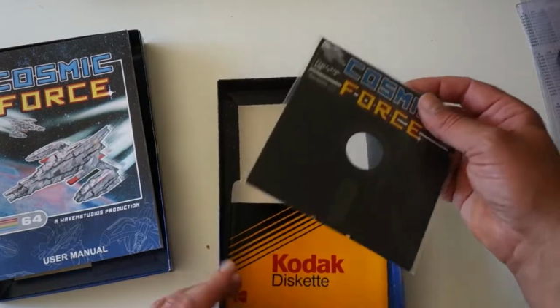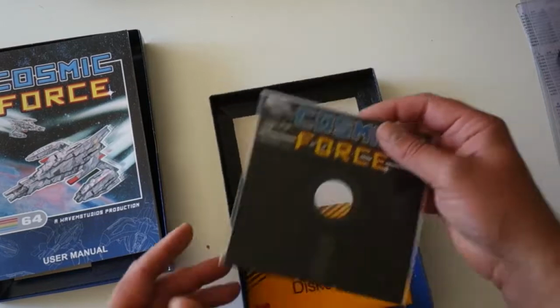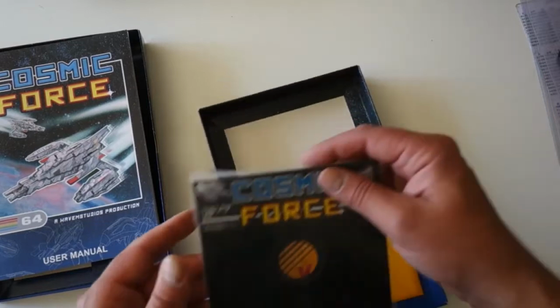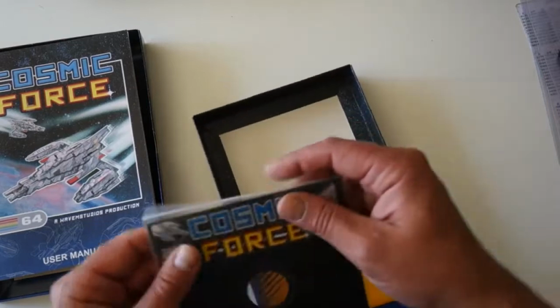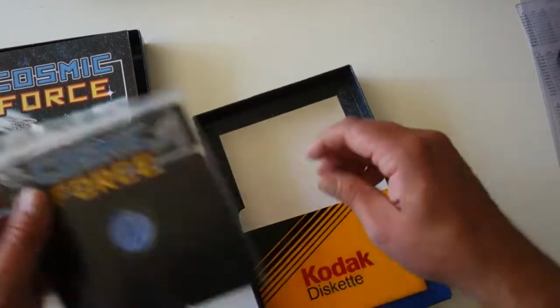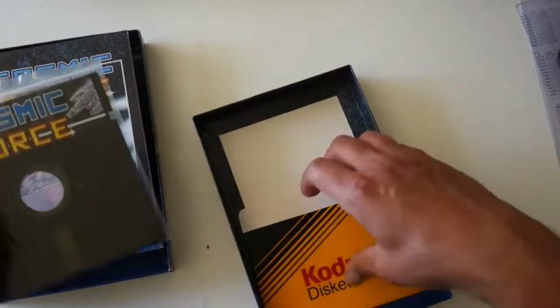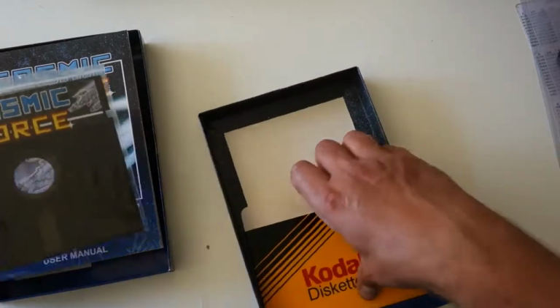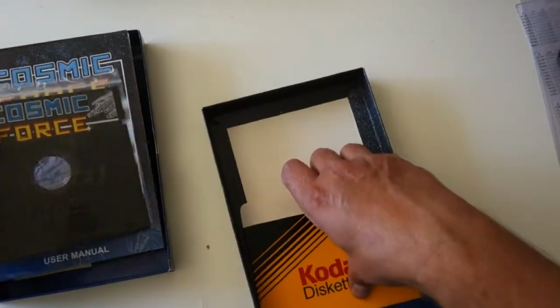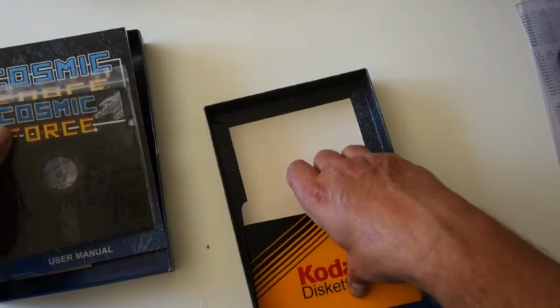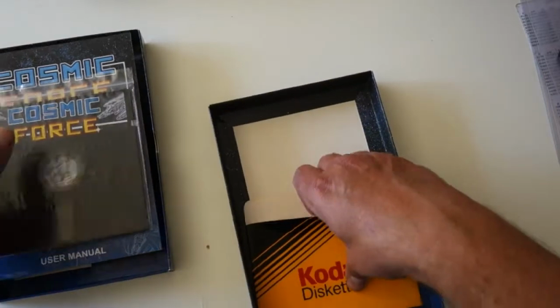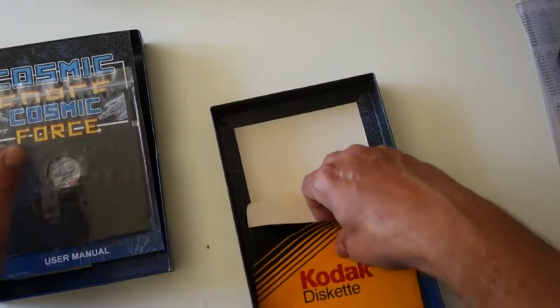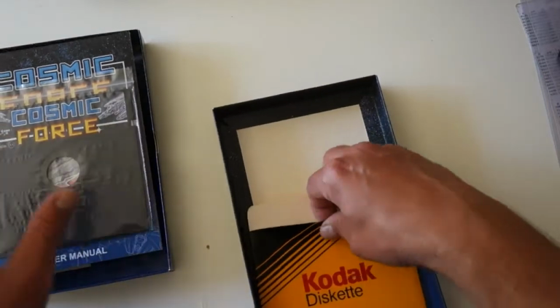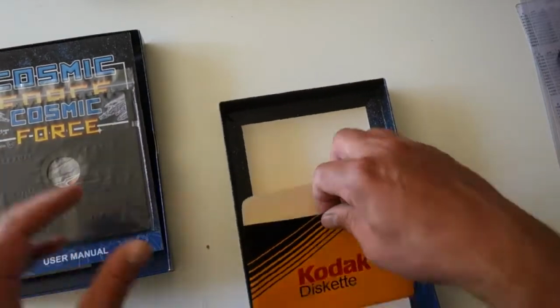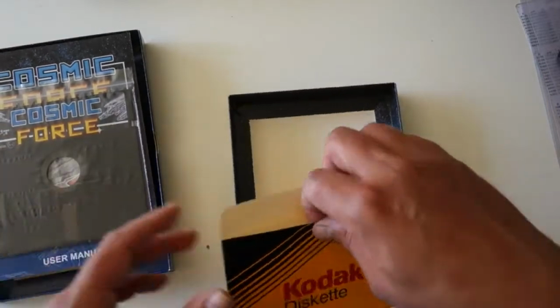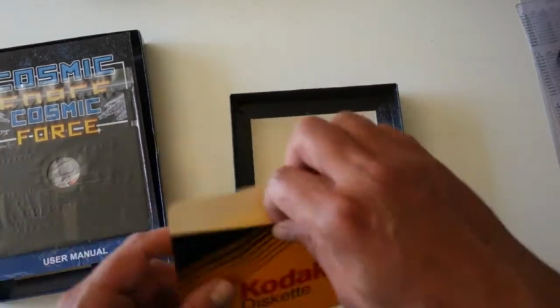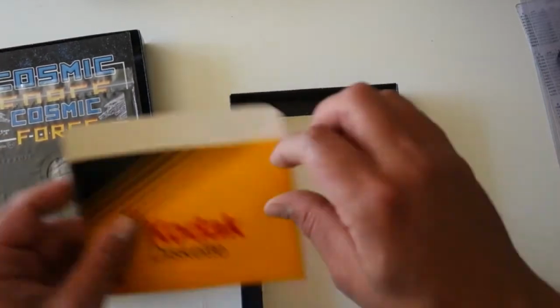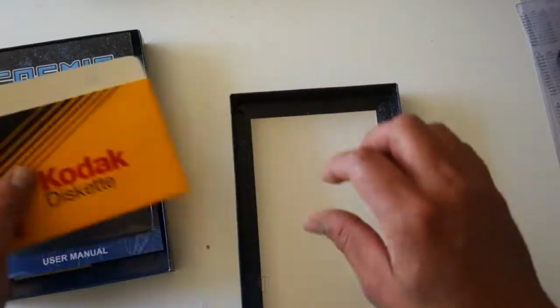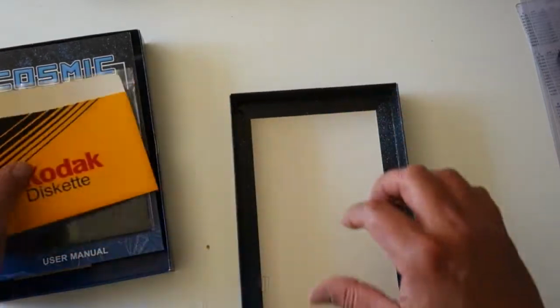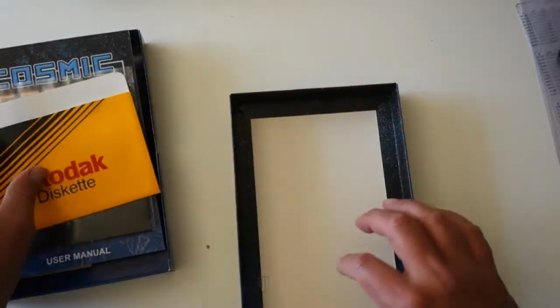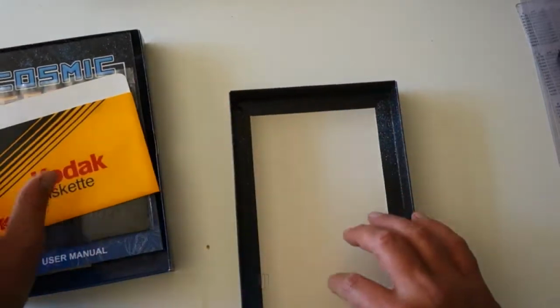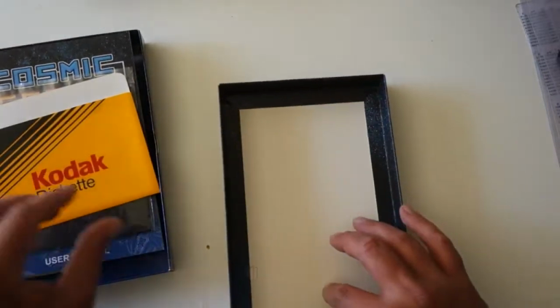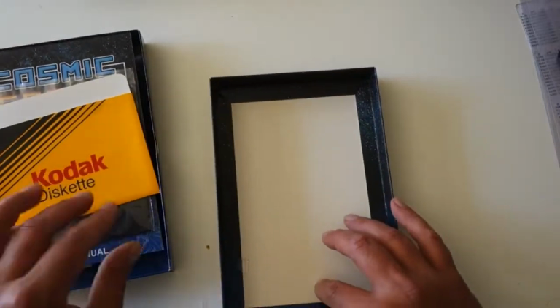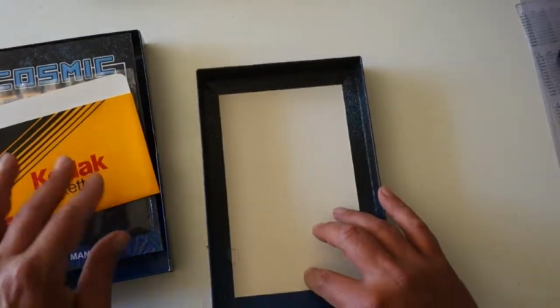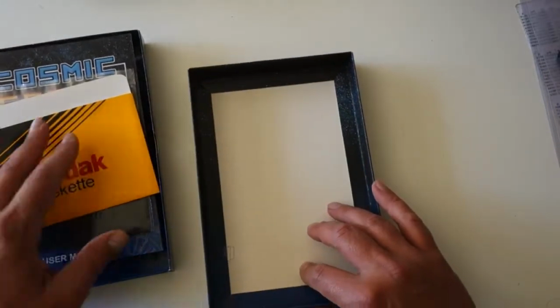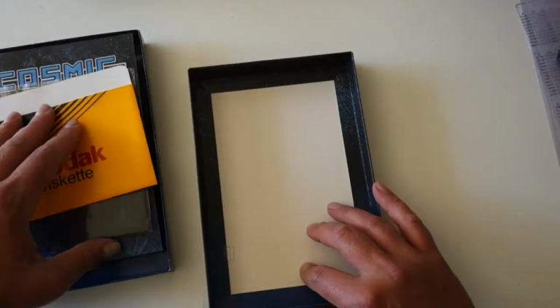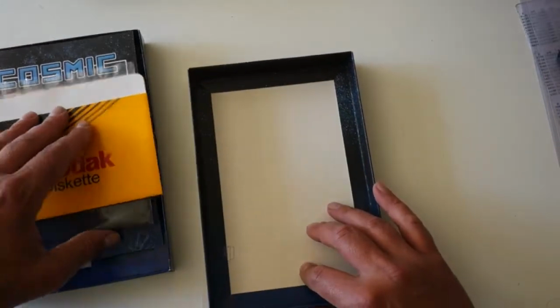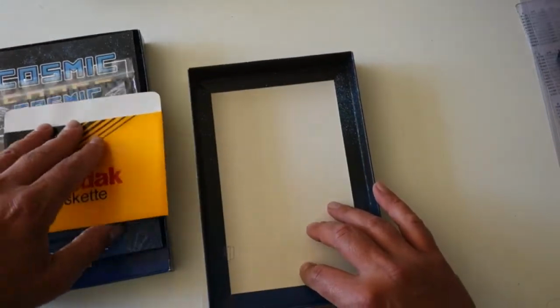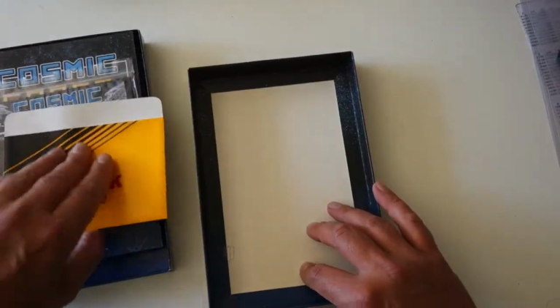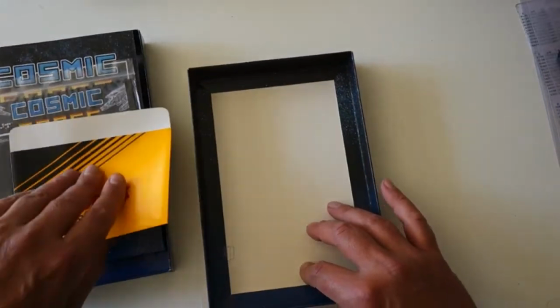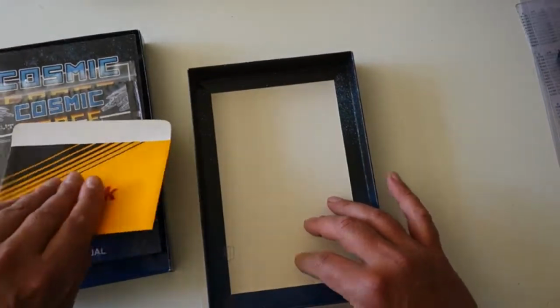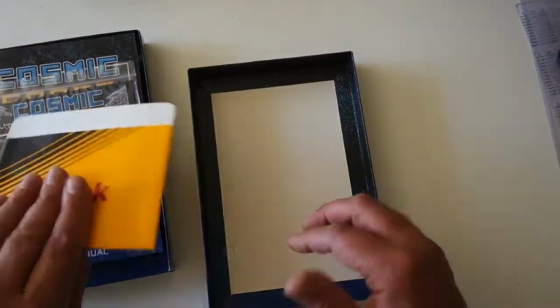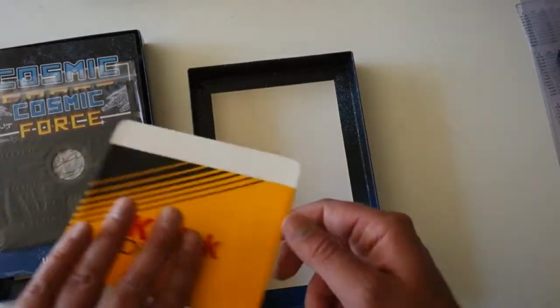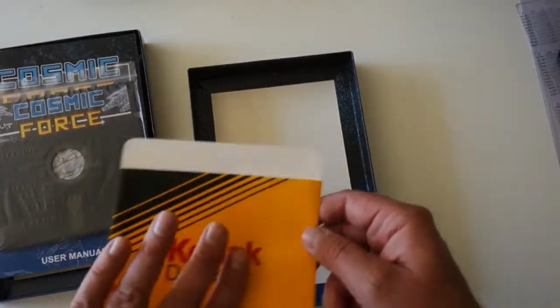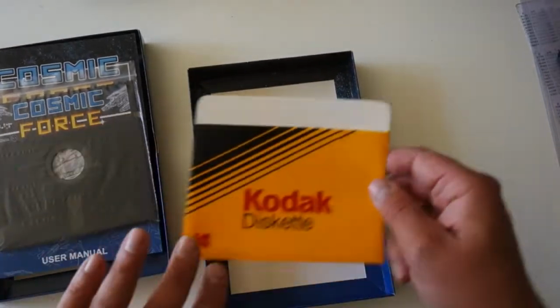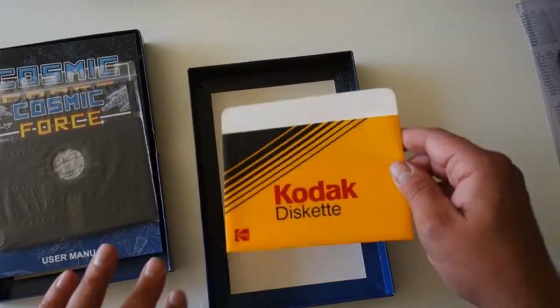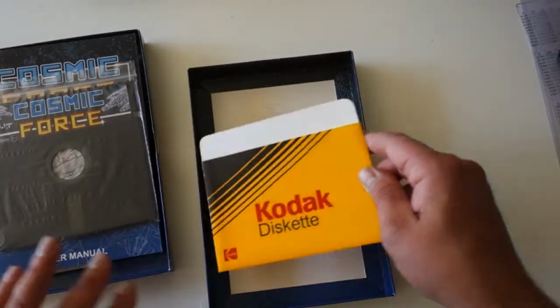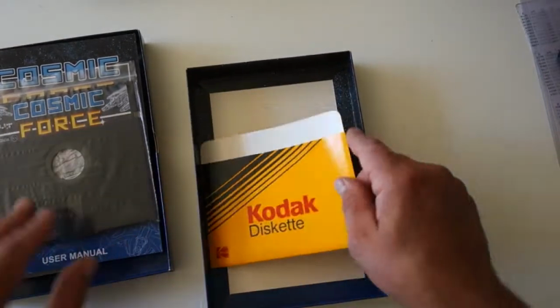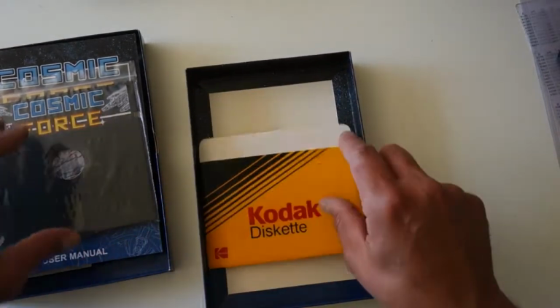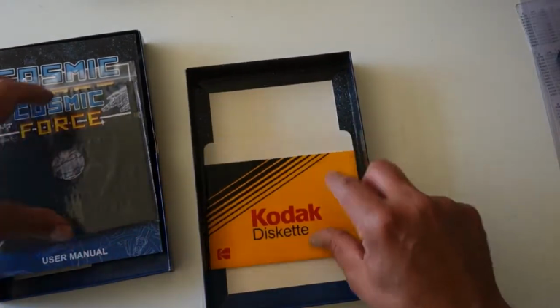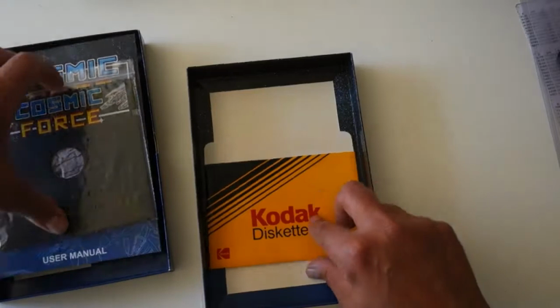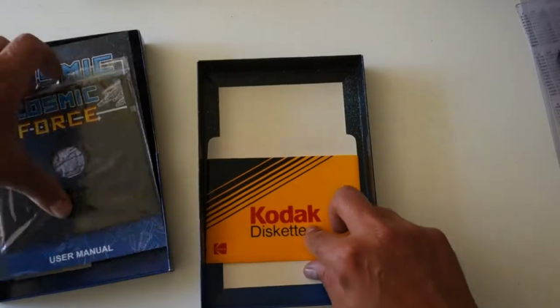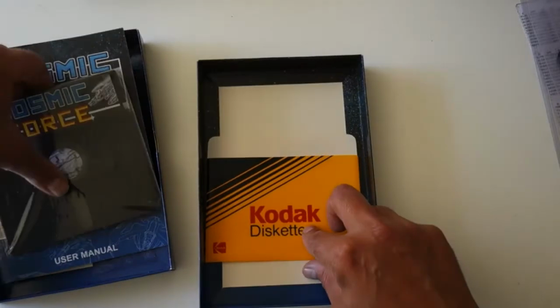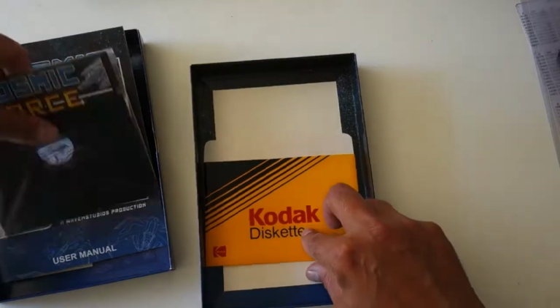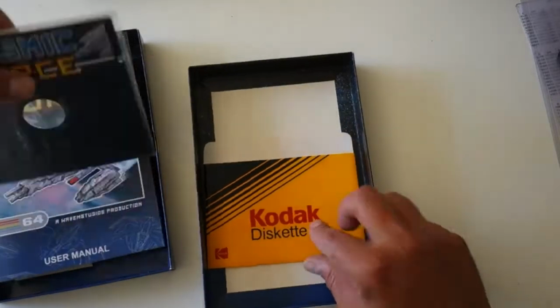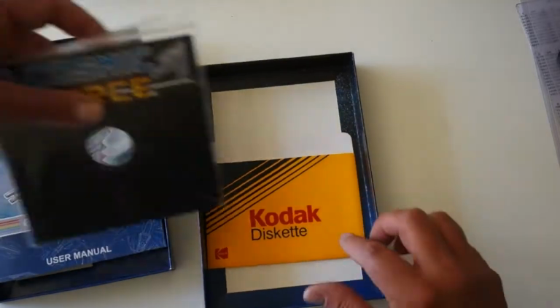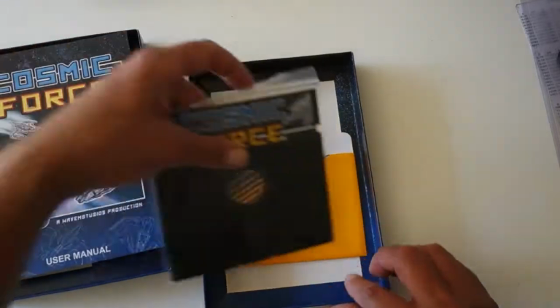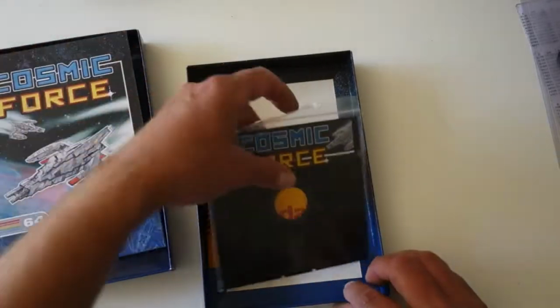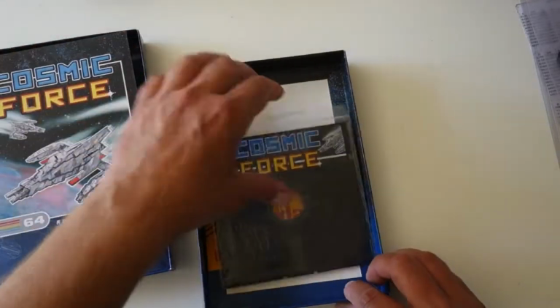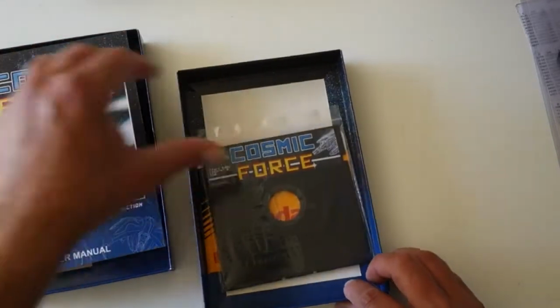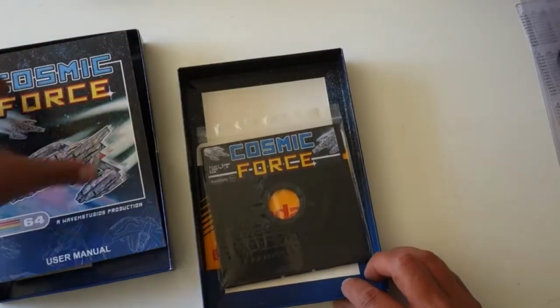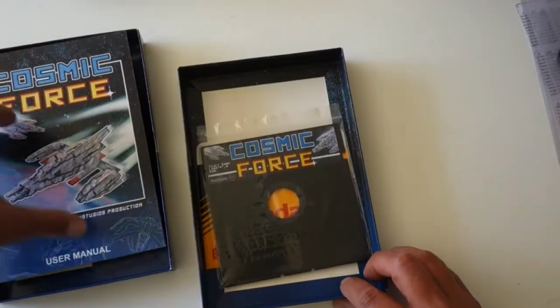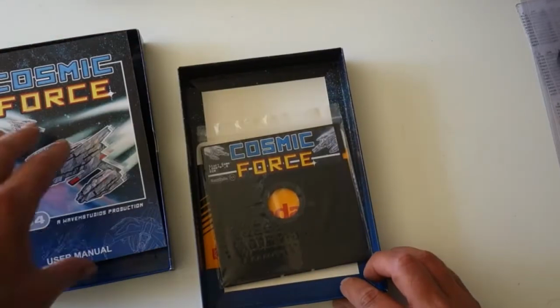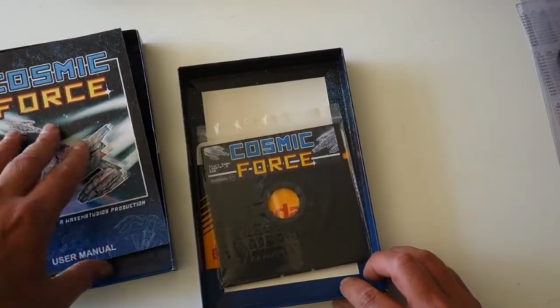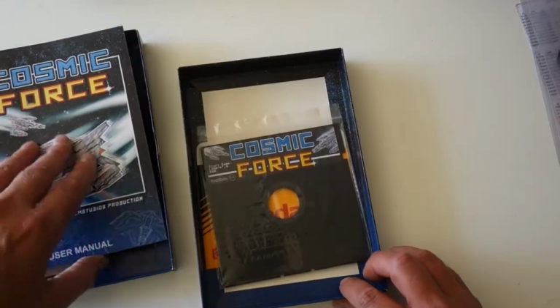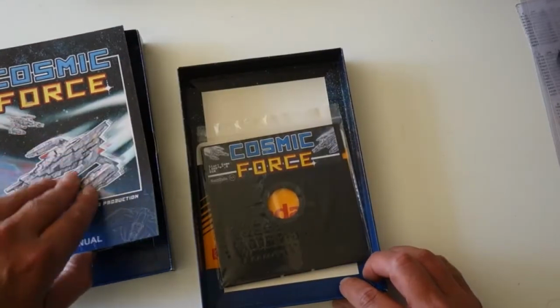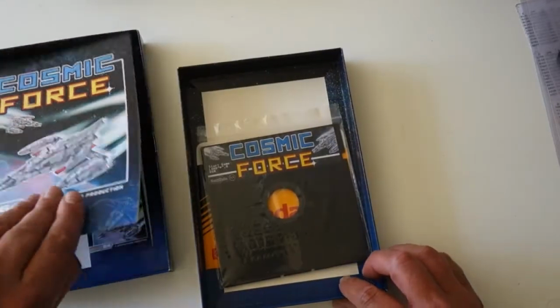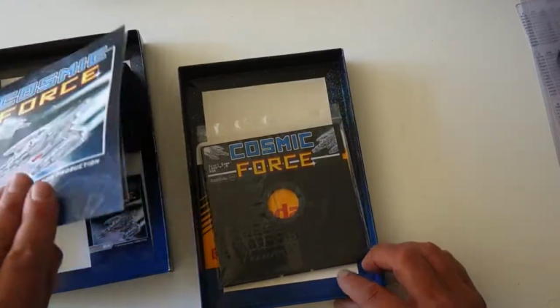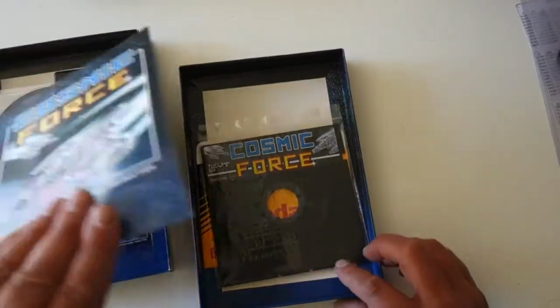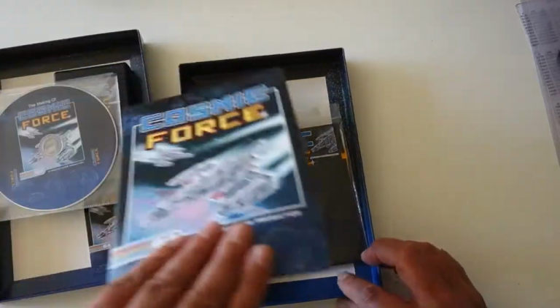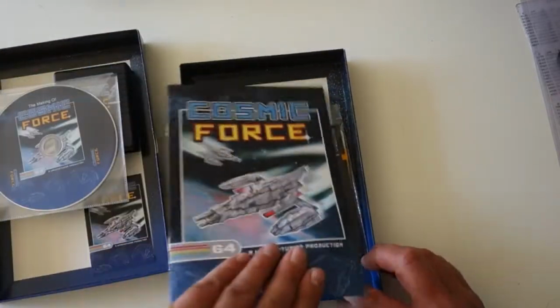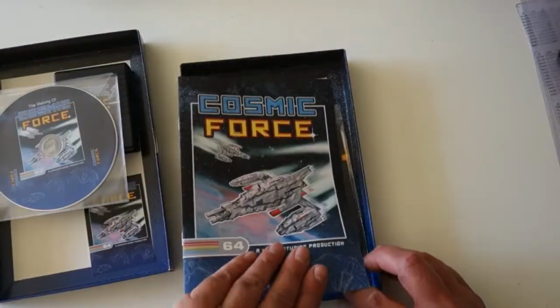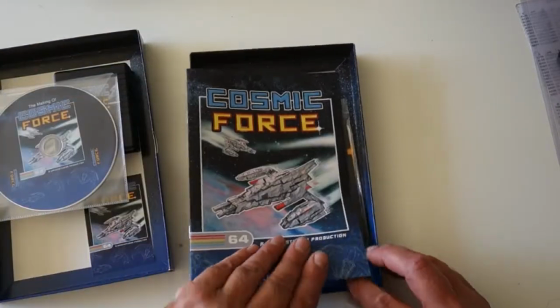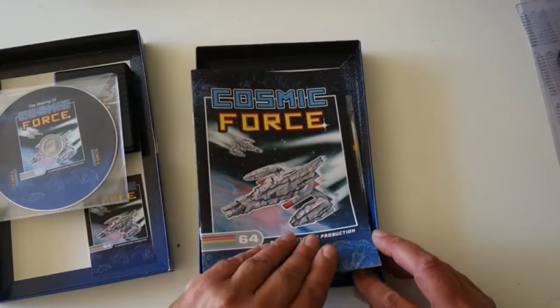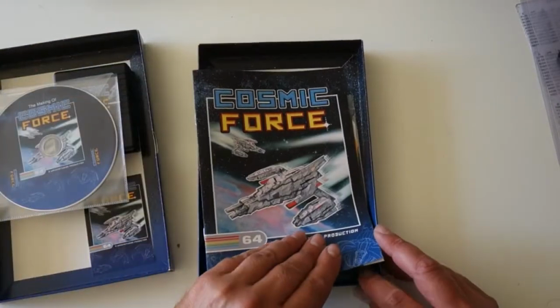And a disc. I haven't tried this, but it looks fine, and there's no reason why it shouldn't work.